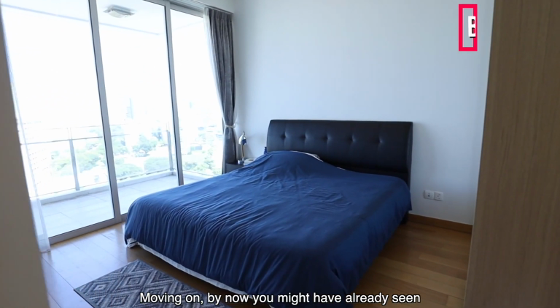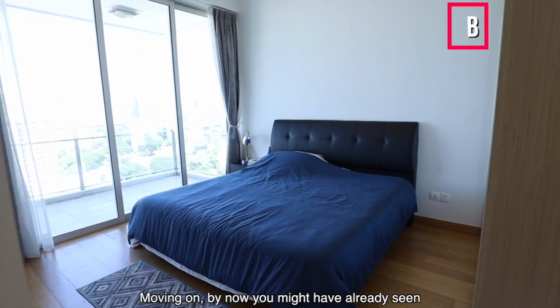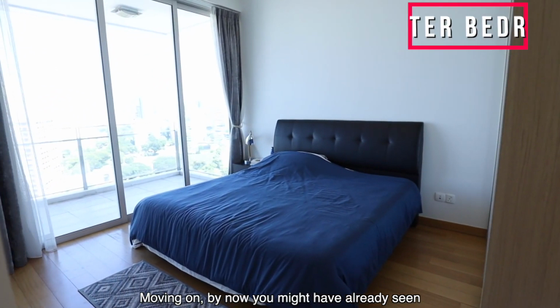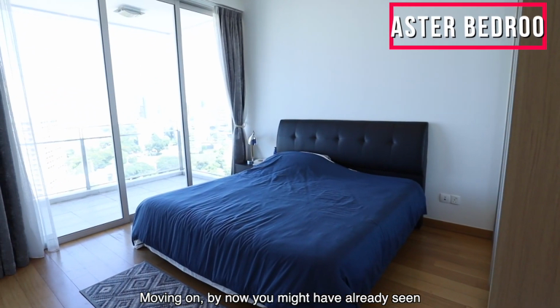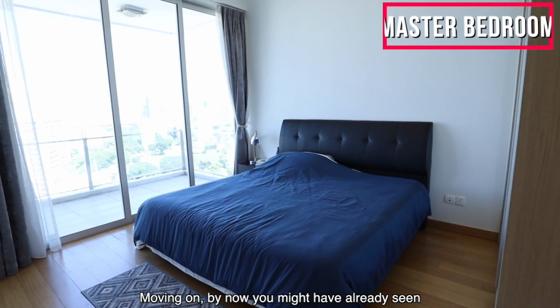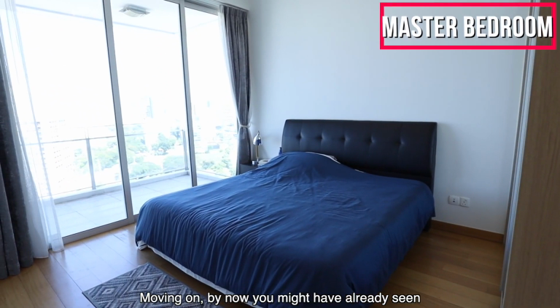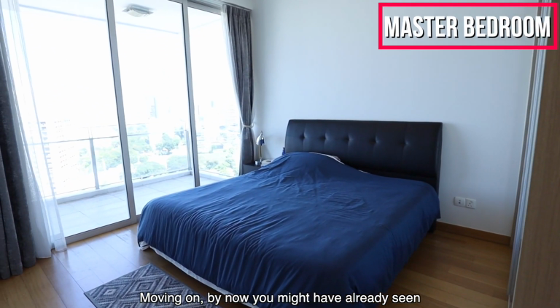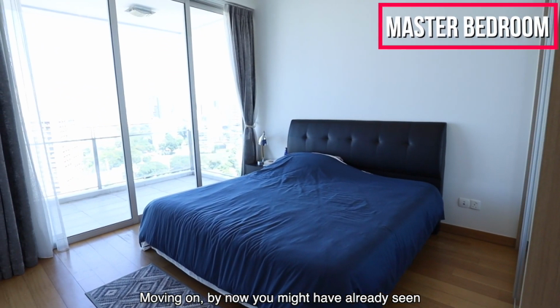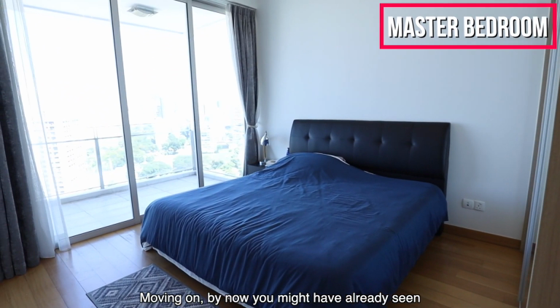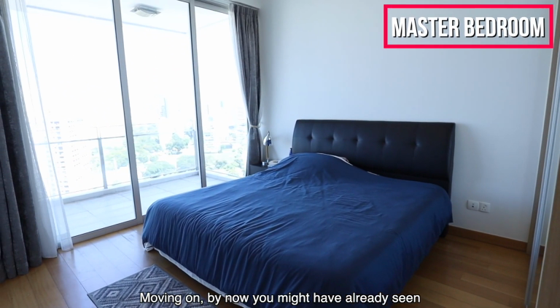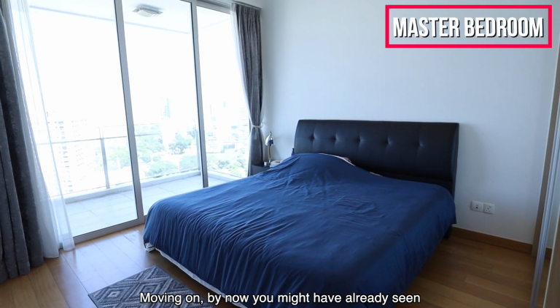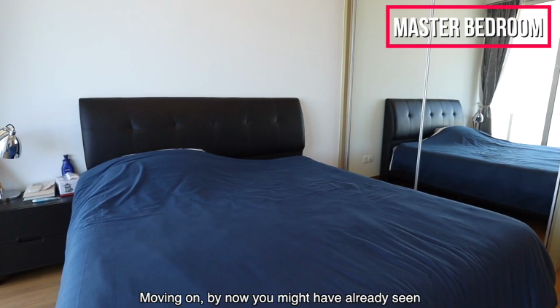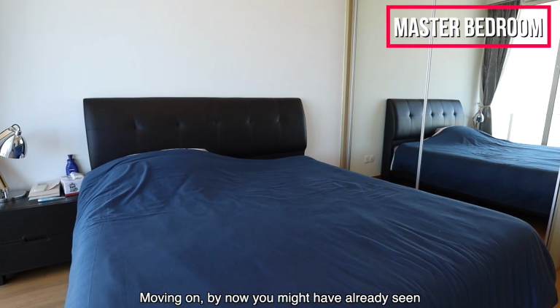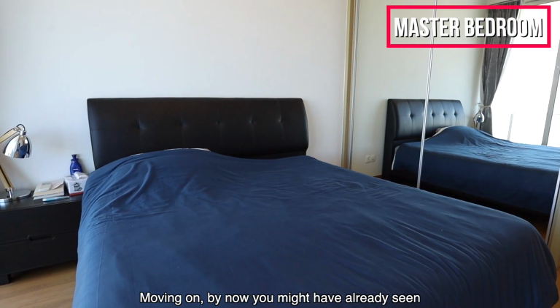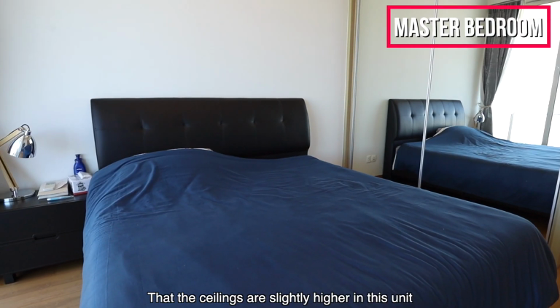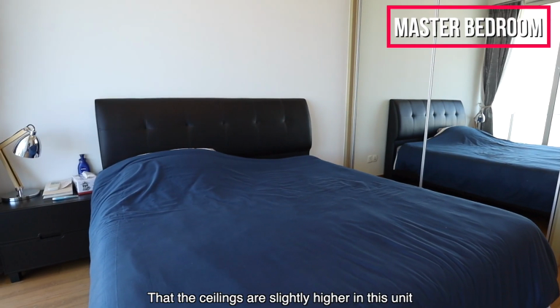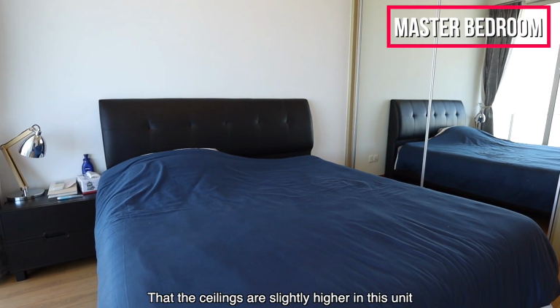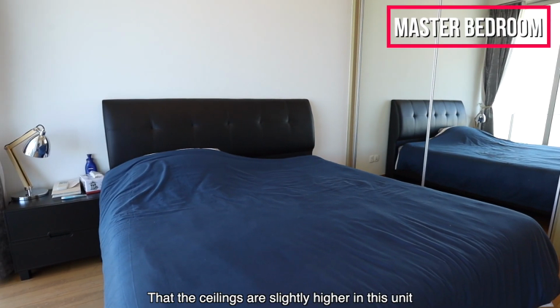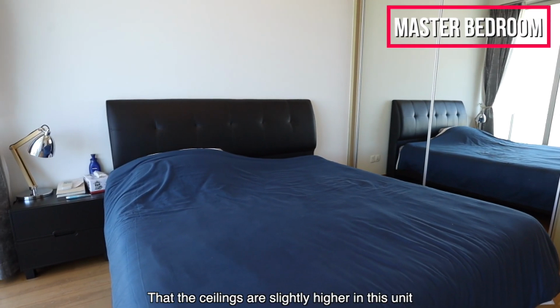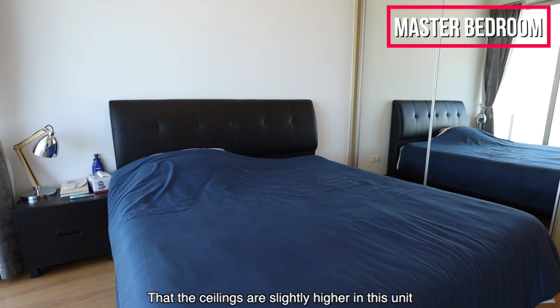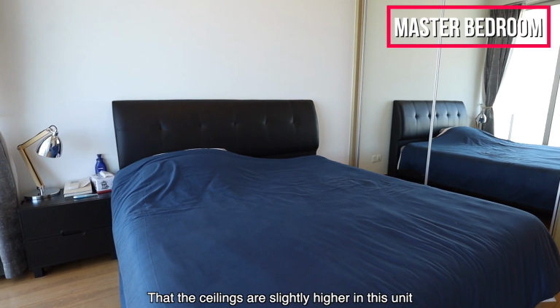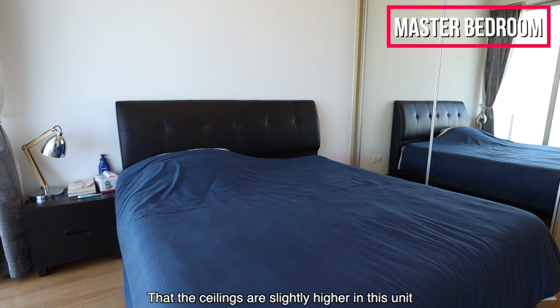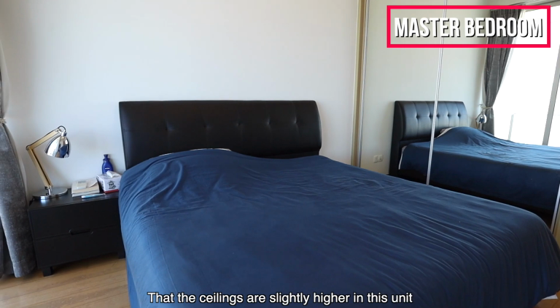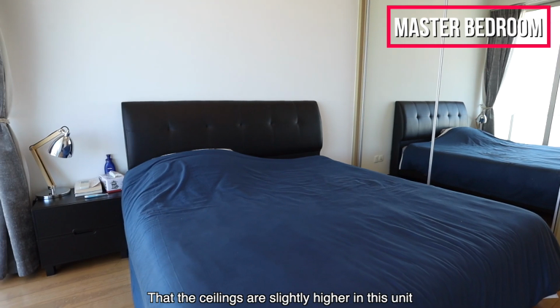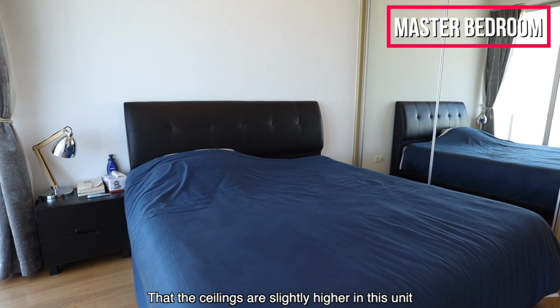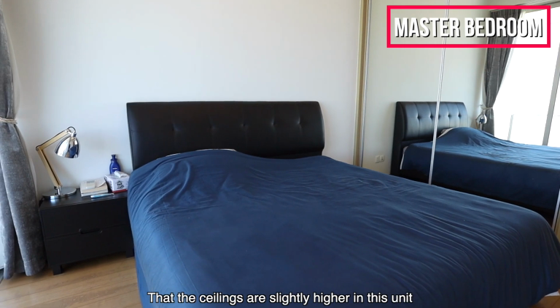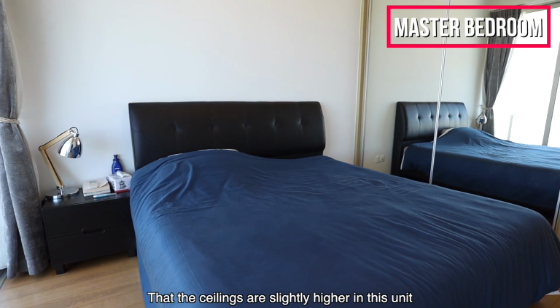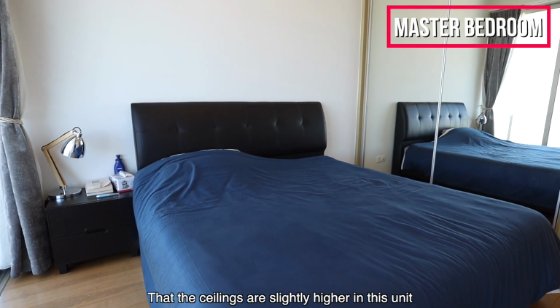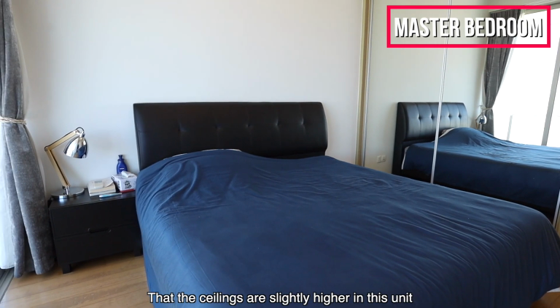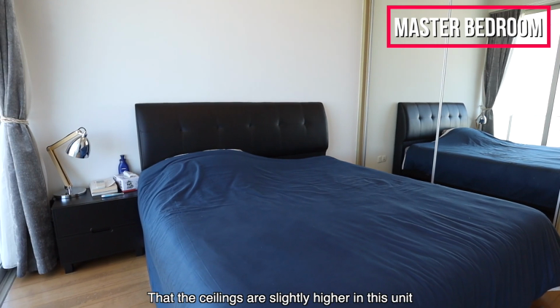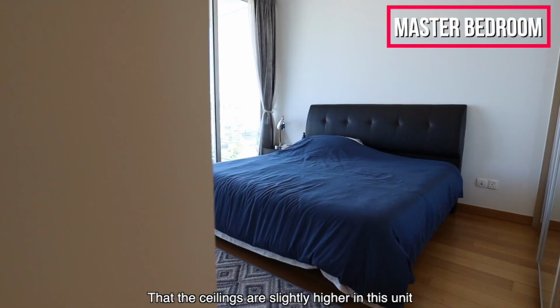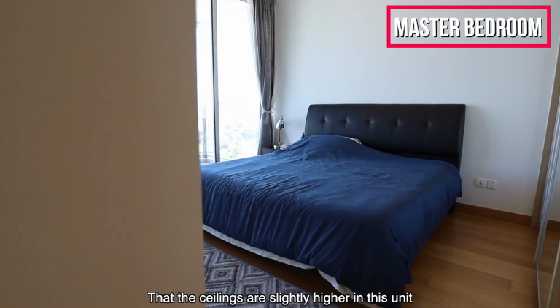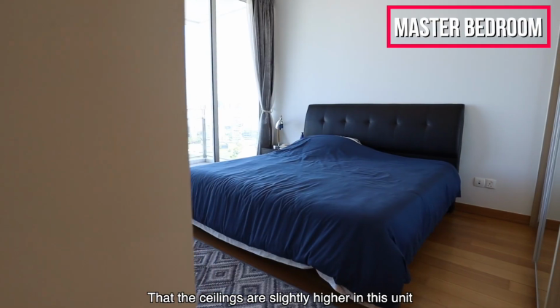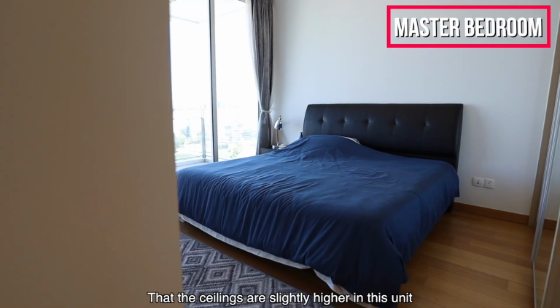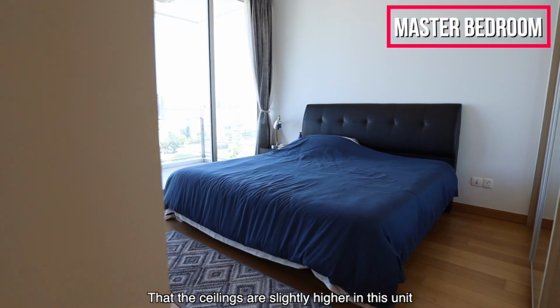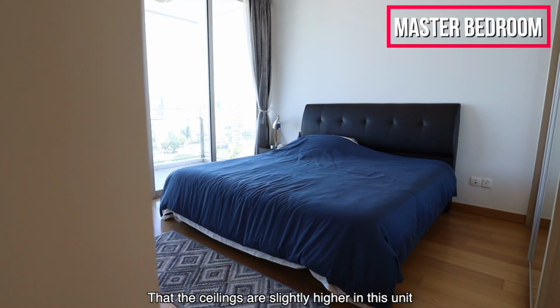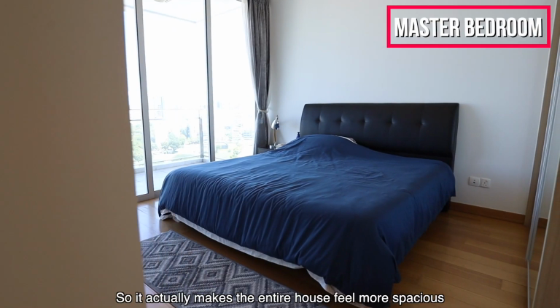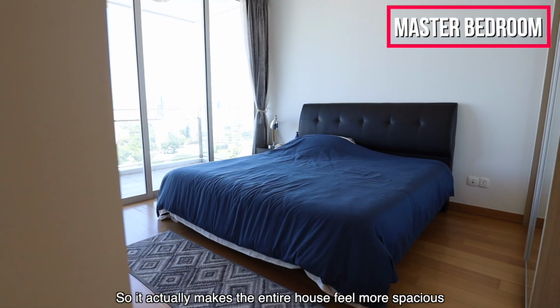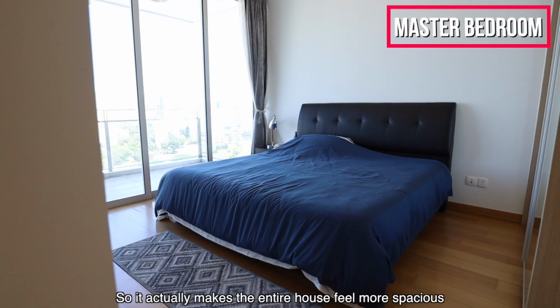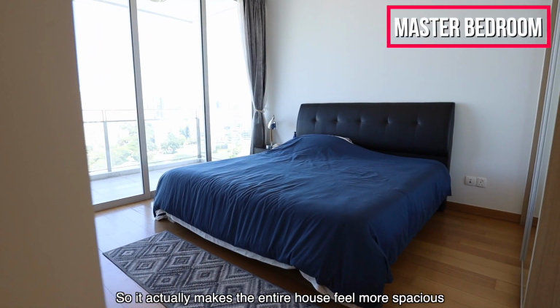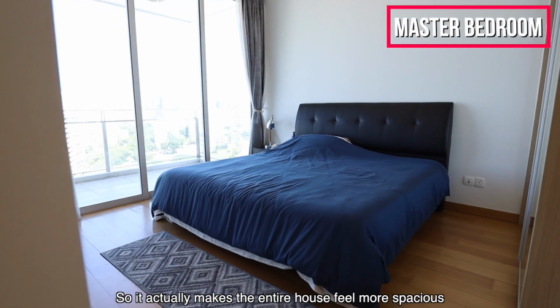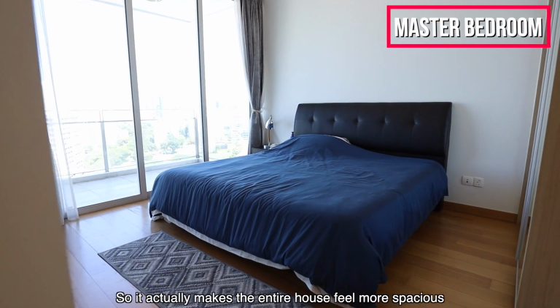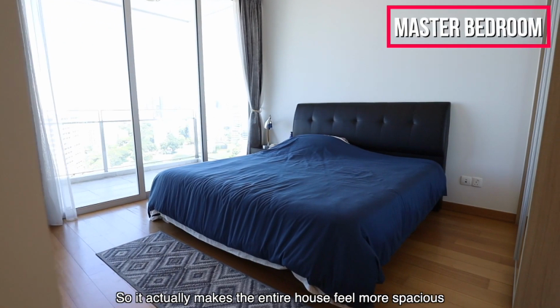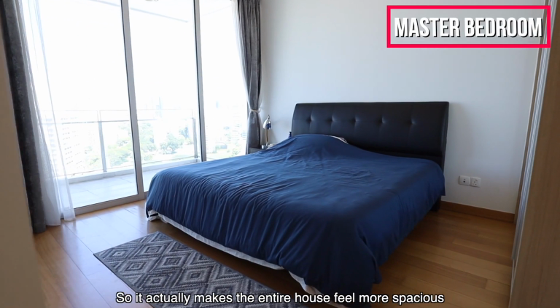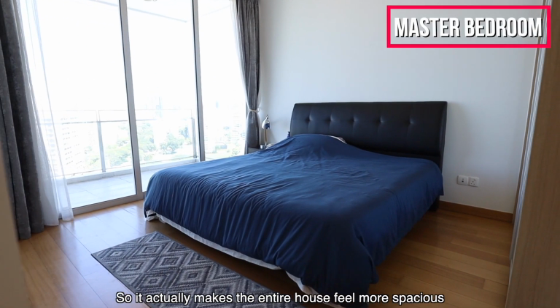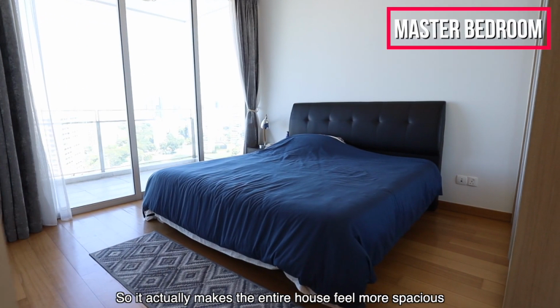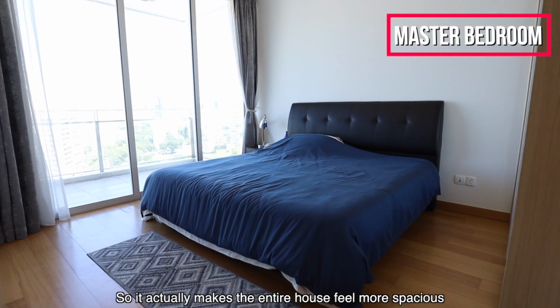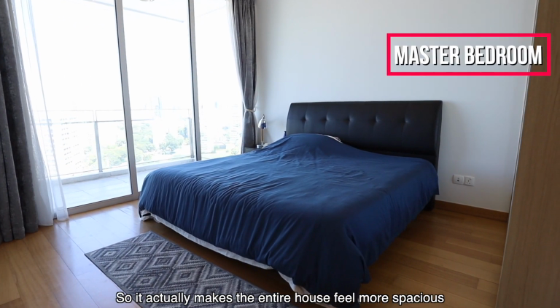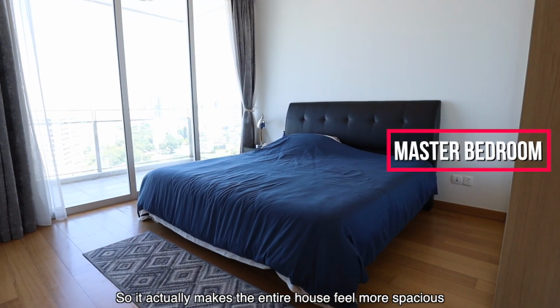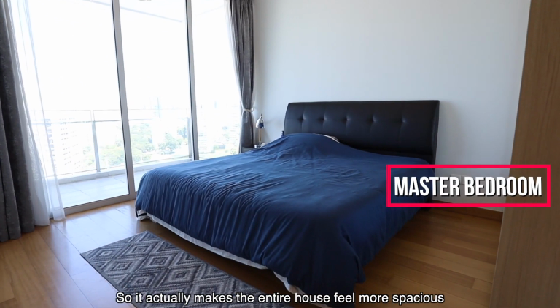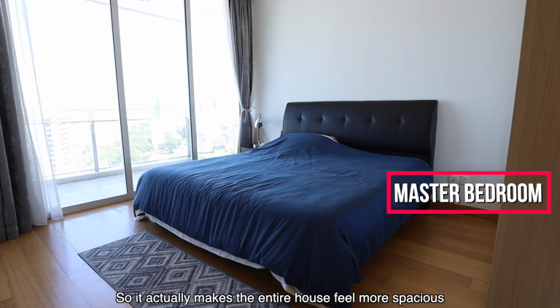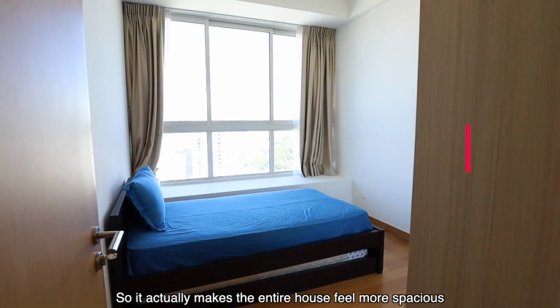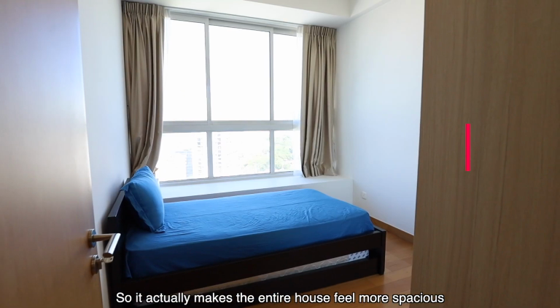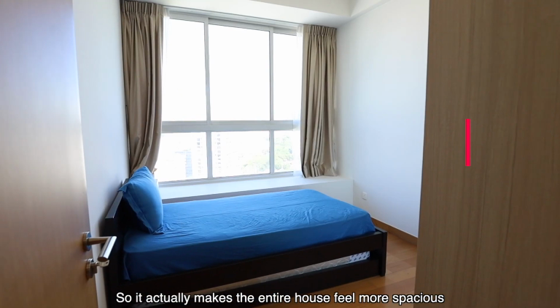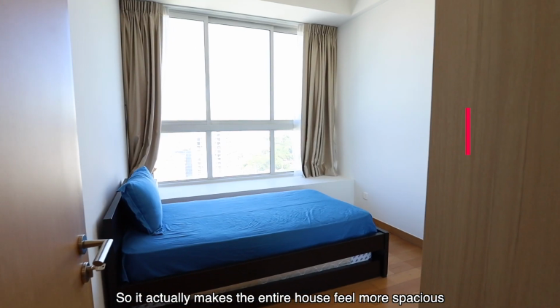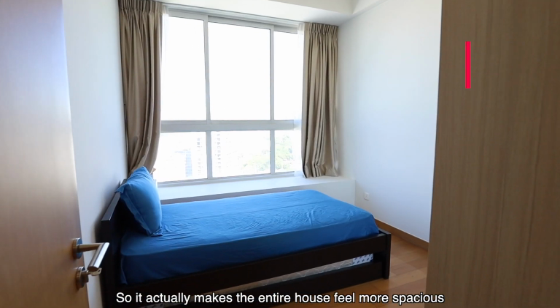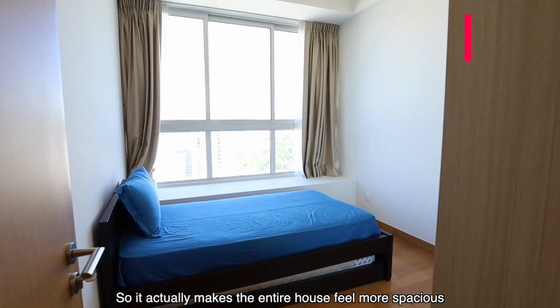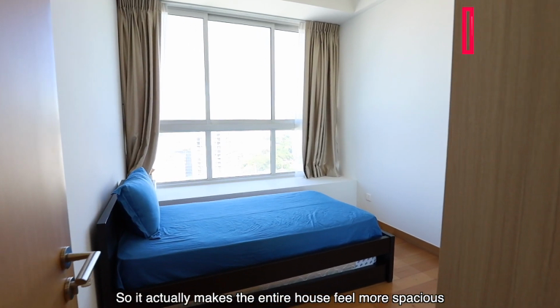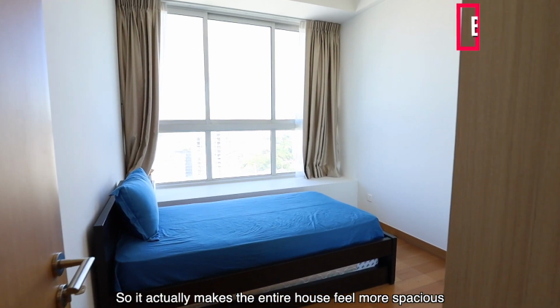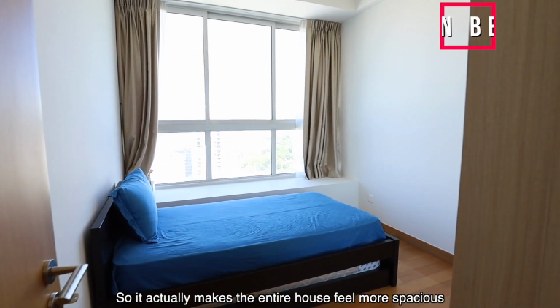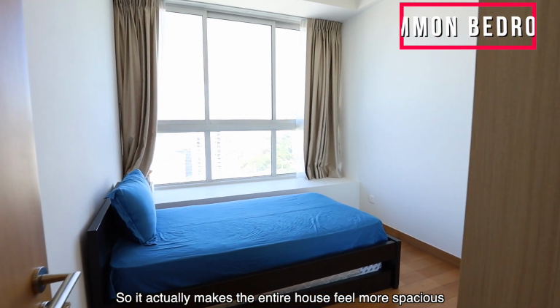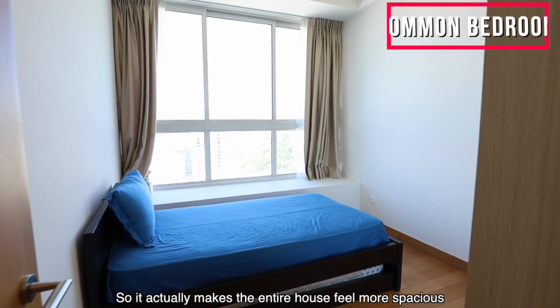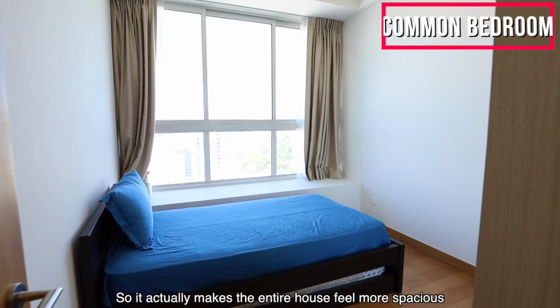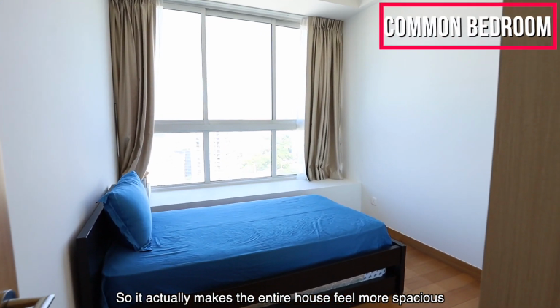By now you might have already noticed that the ceilings are slightly higher in this unit, which actually makes the entire house feel more spacious.